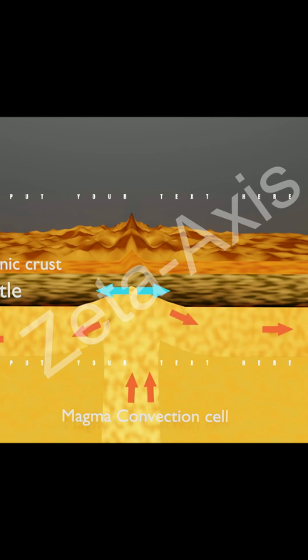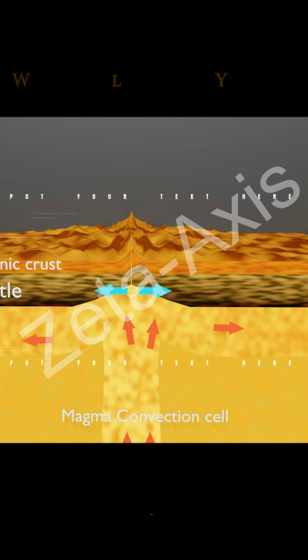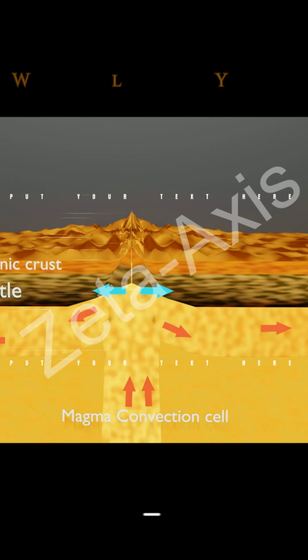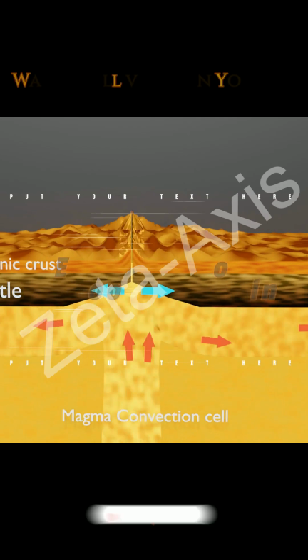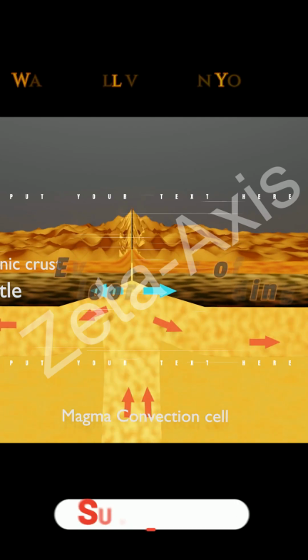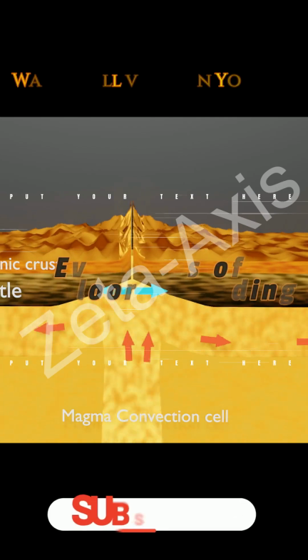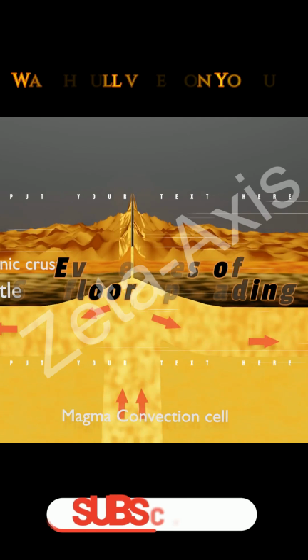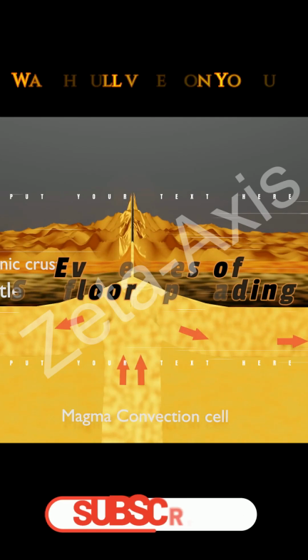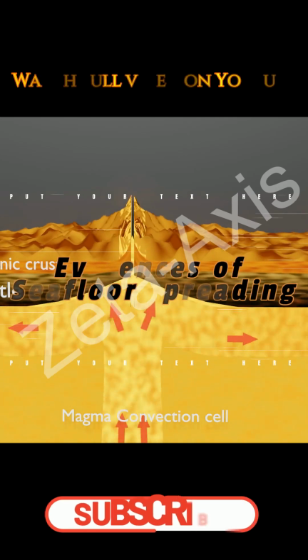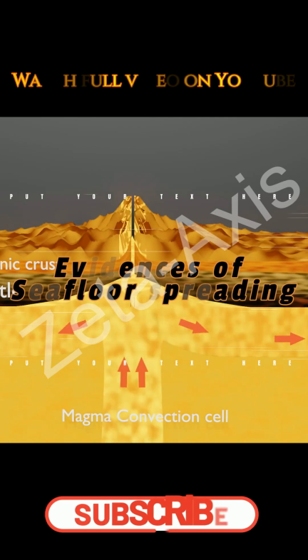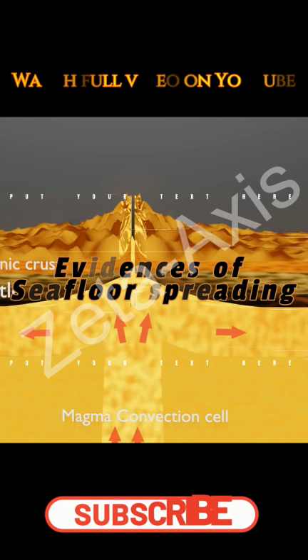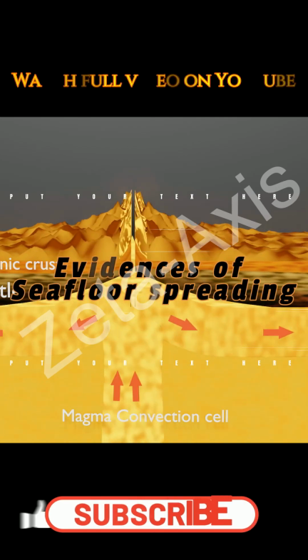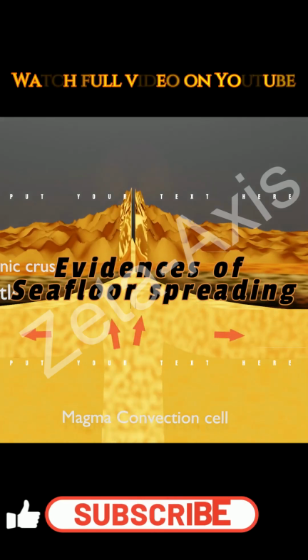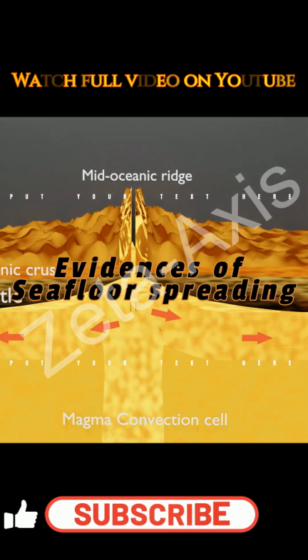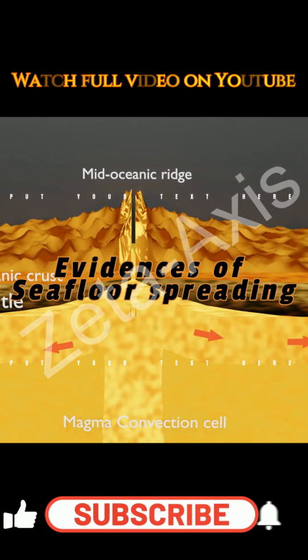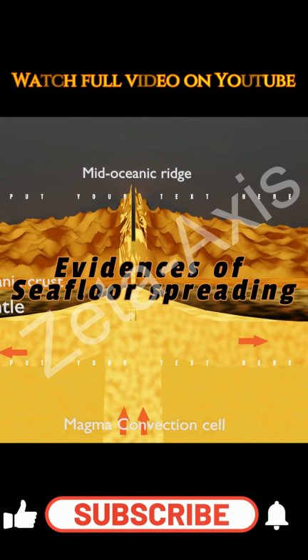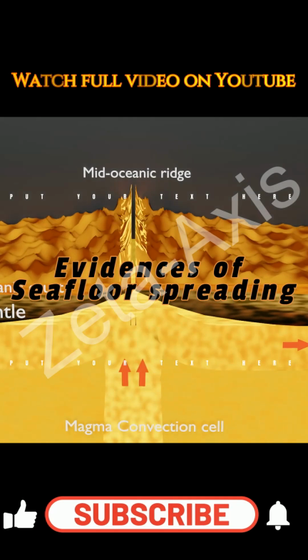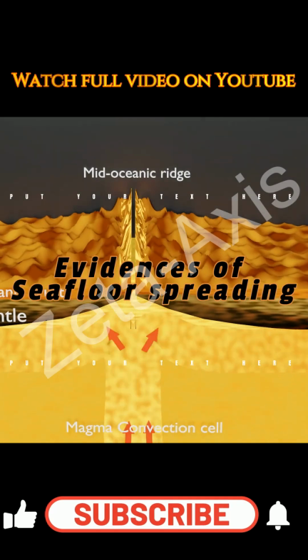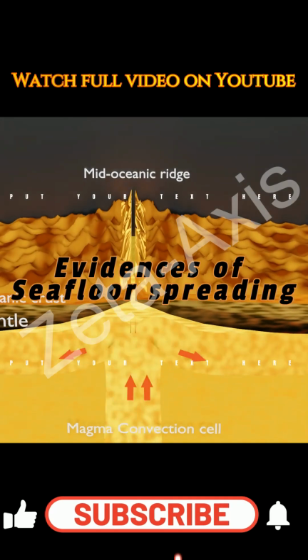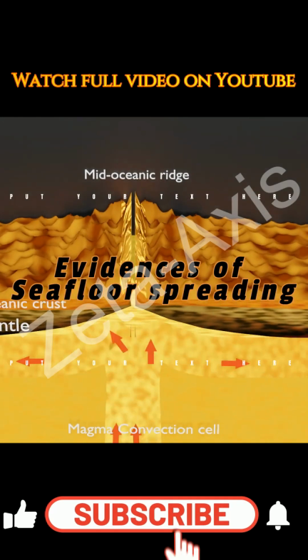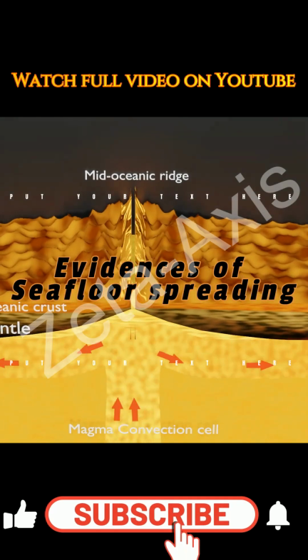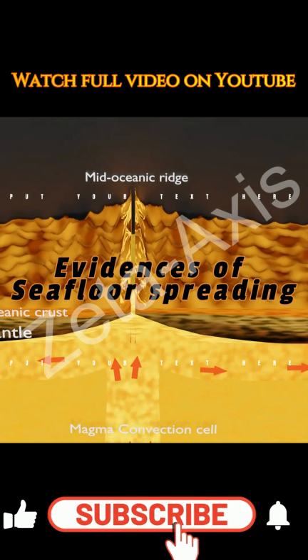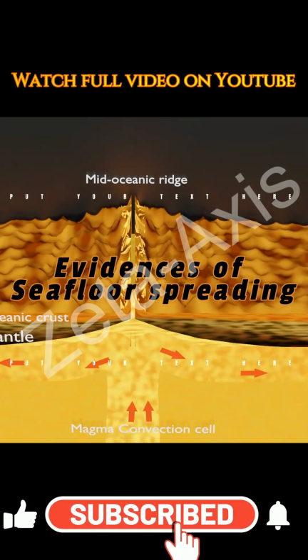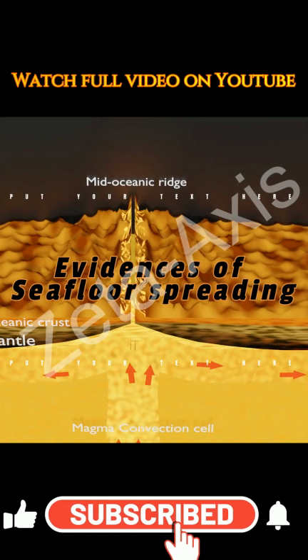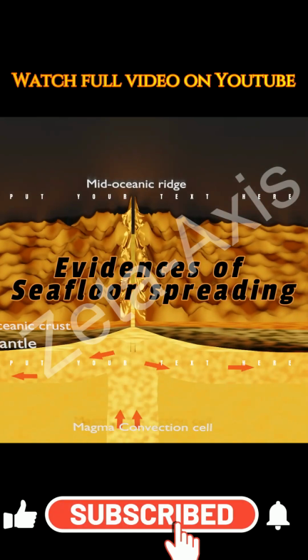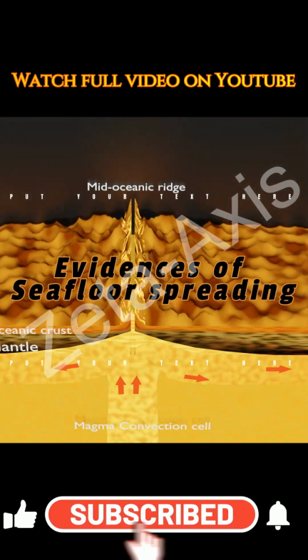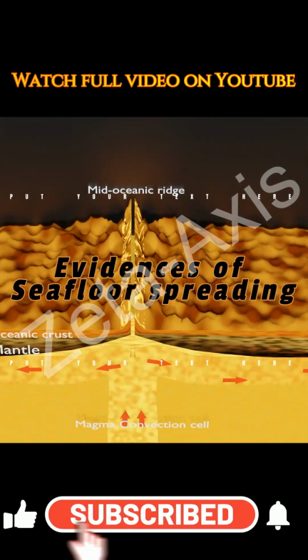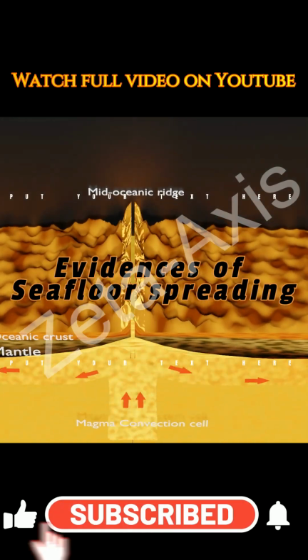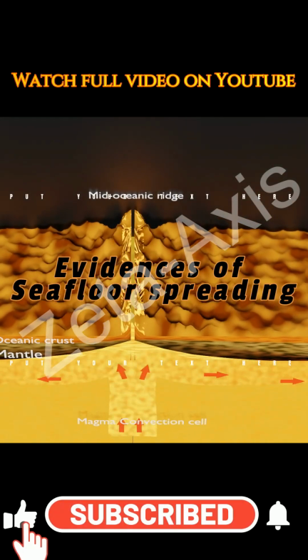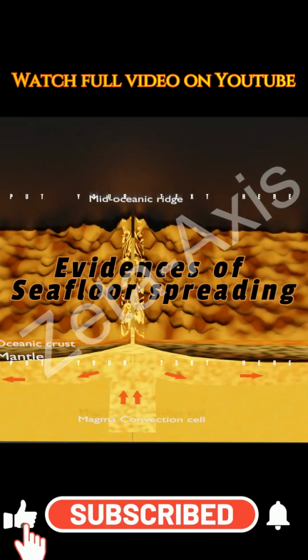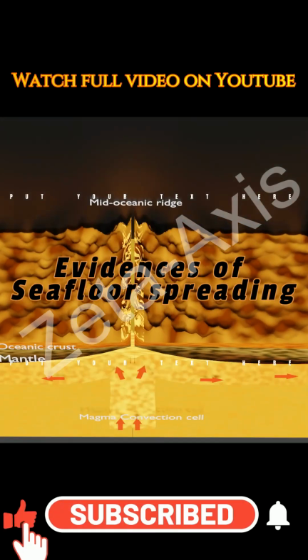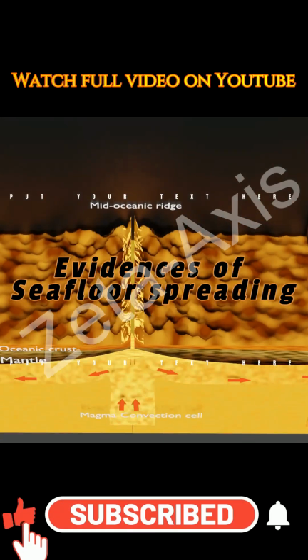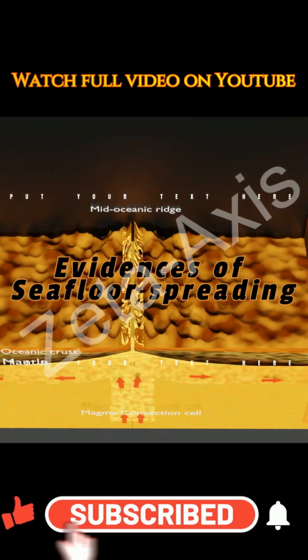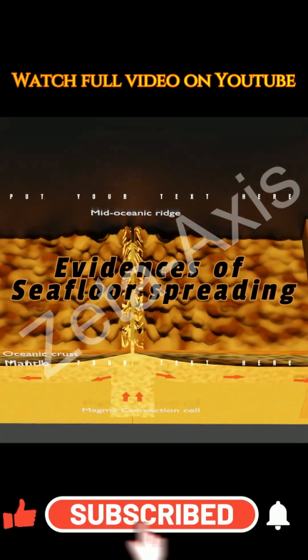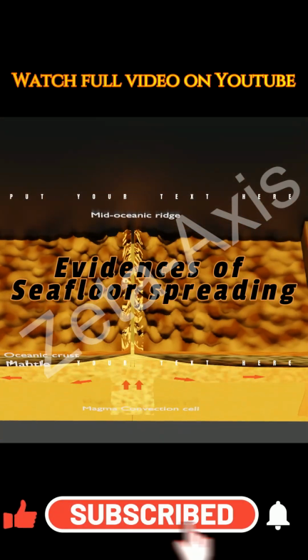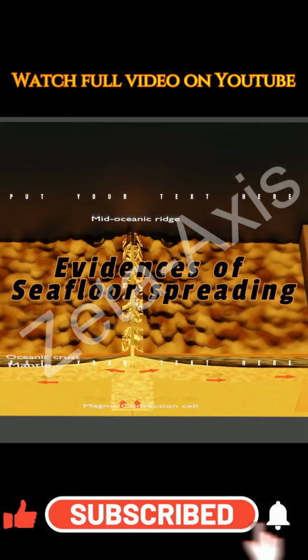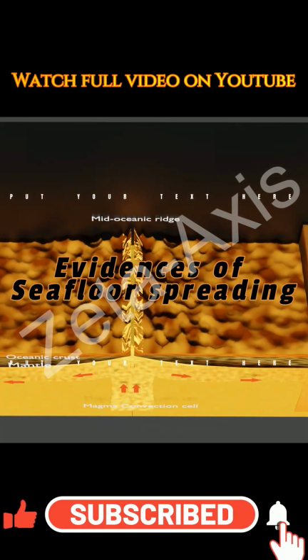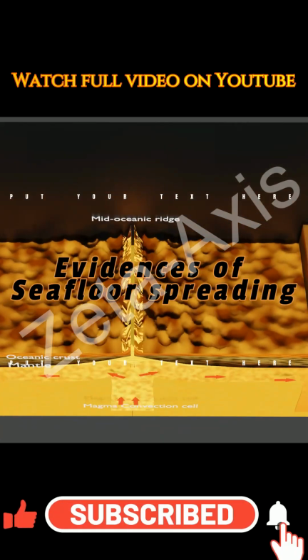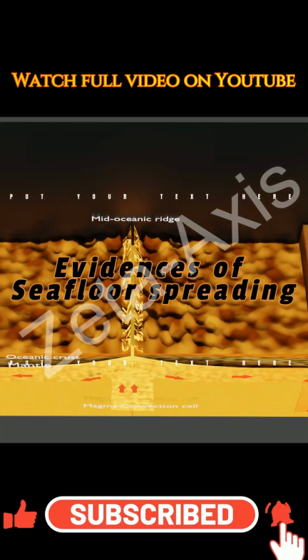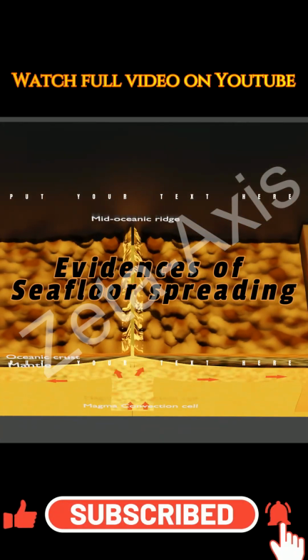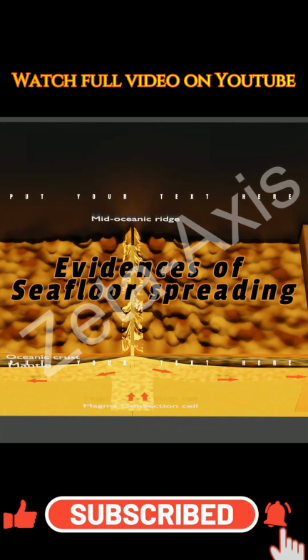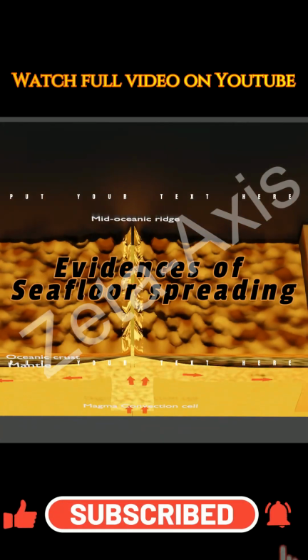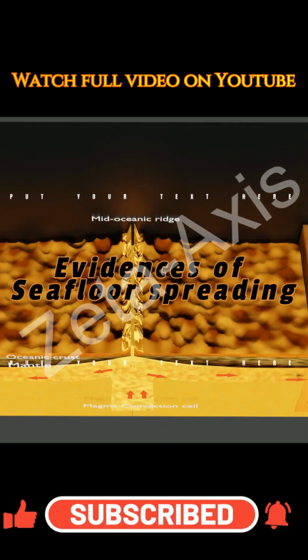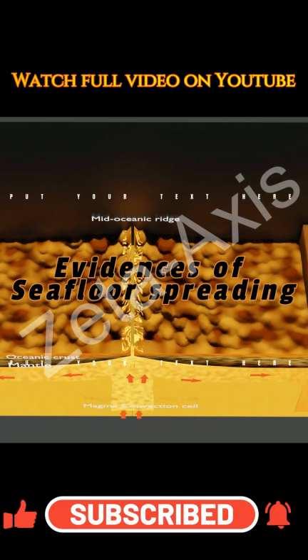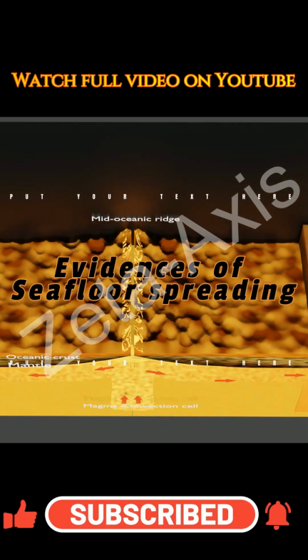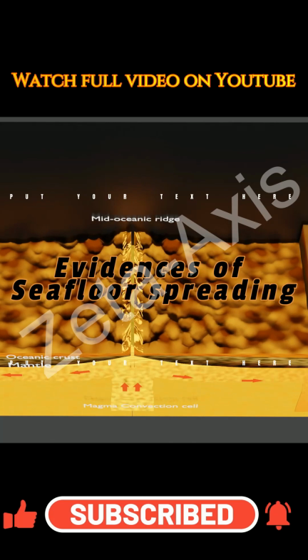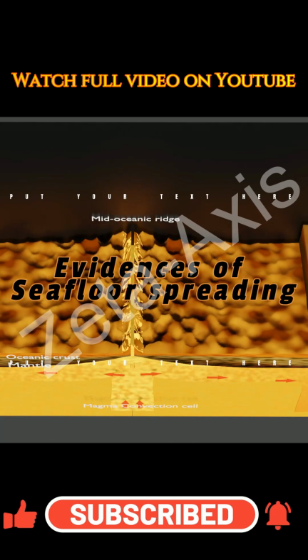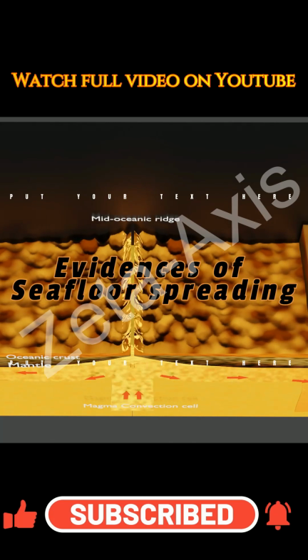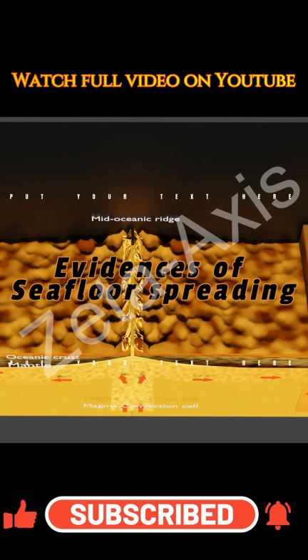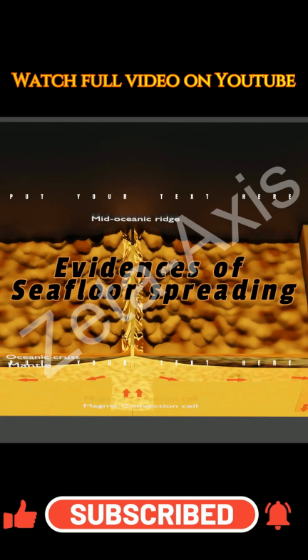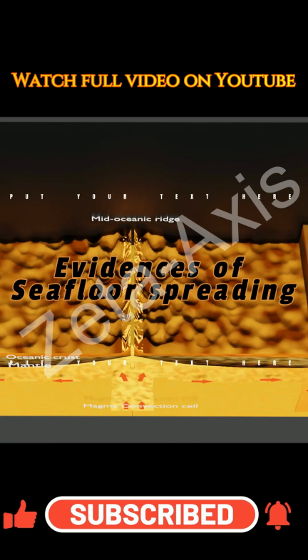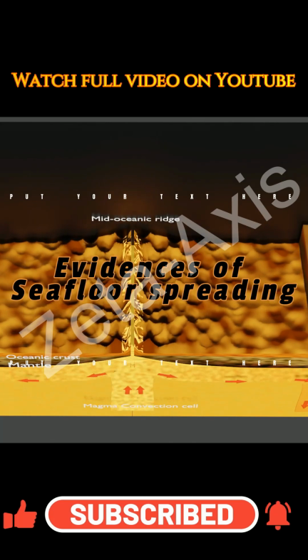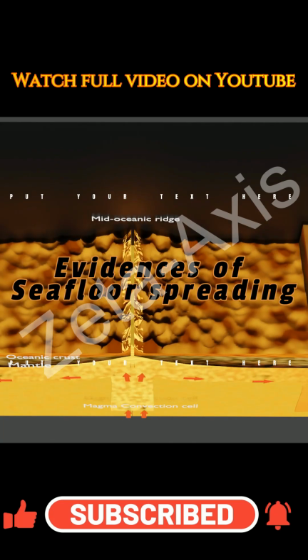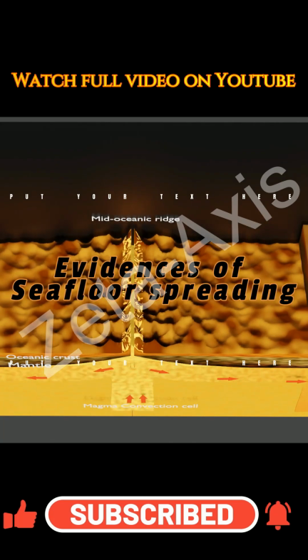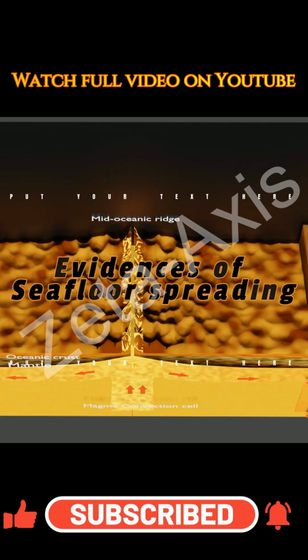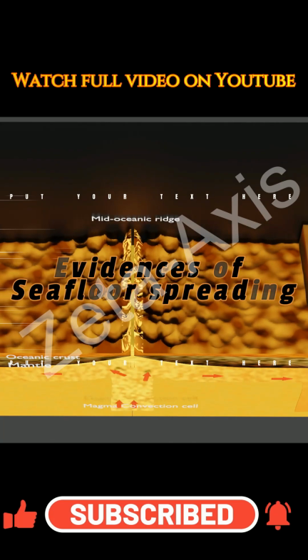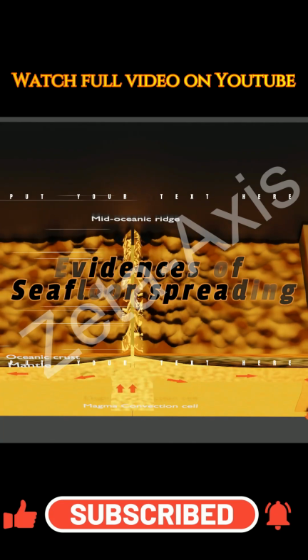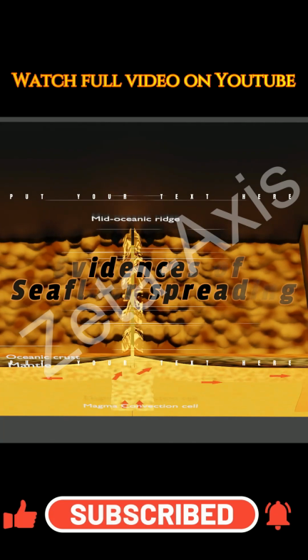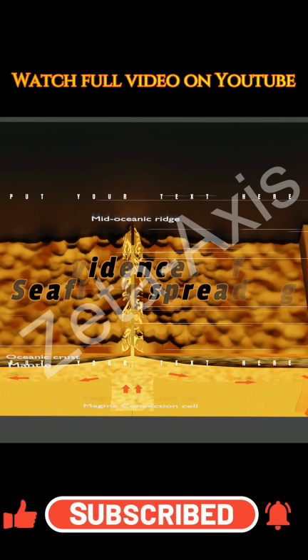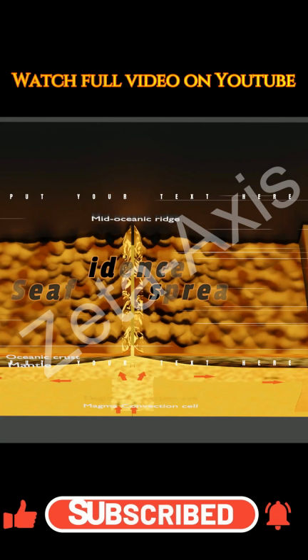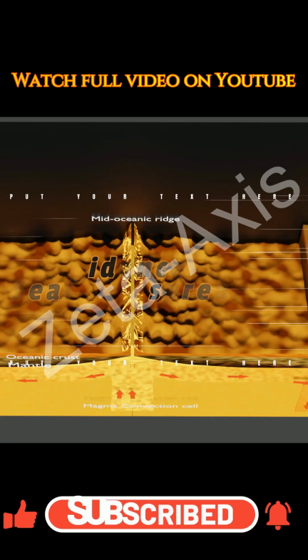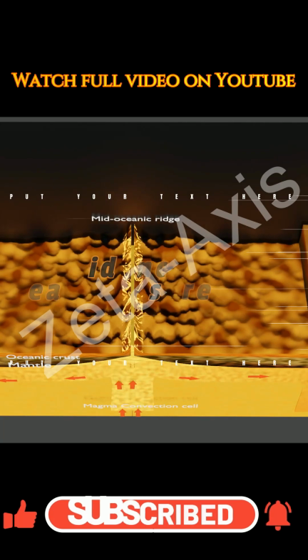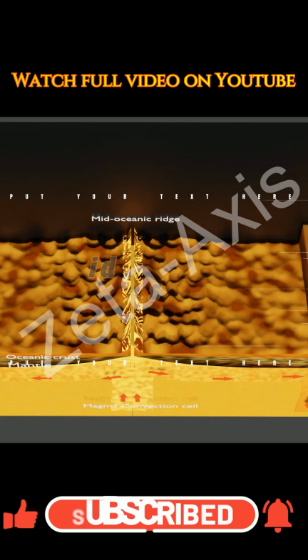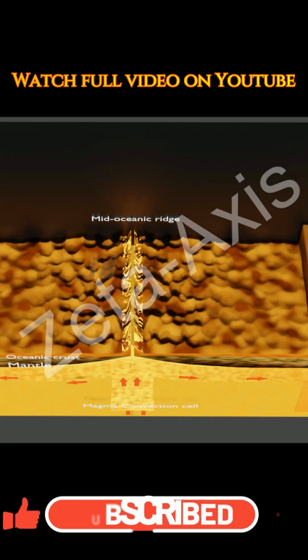Hello friends. In the last video we saw what is seafloor spreading theory. Today we will see what are the evidences supporting seafloor spreading theory.